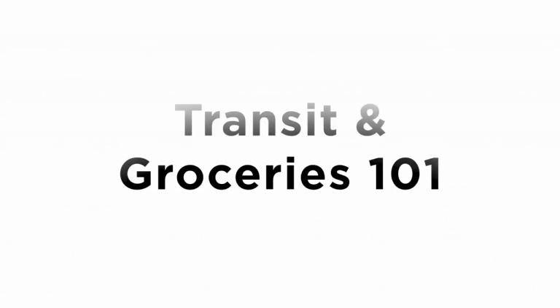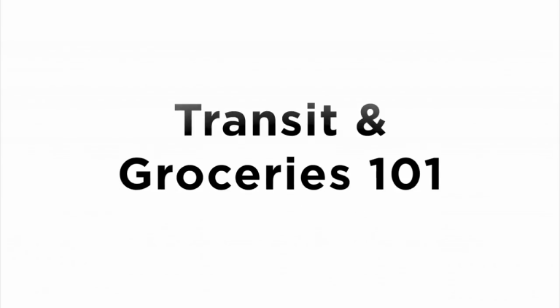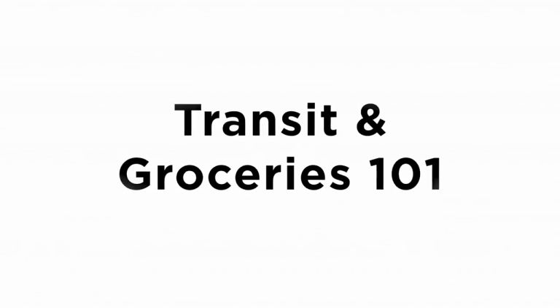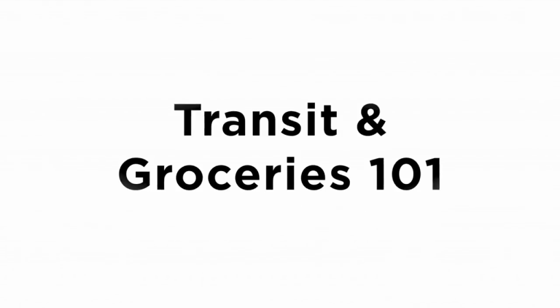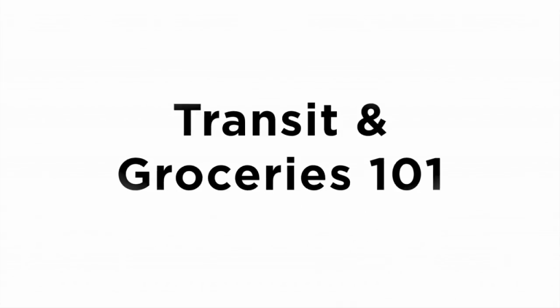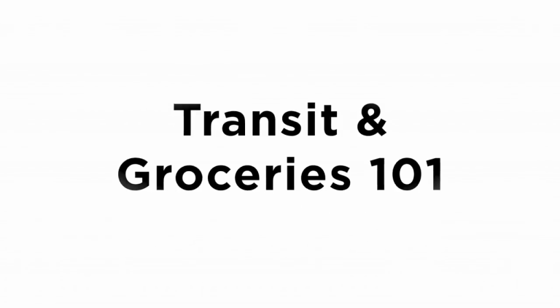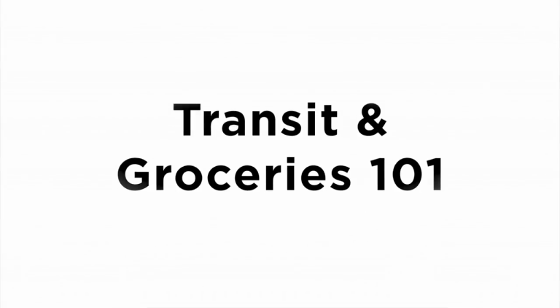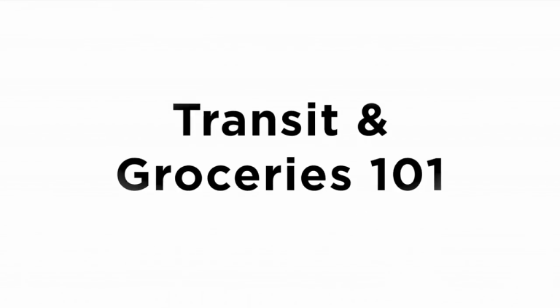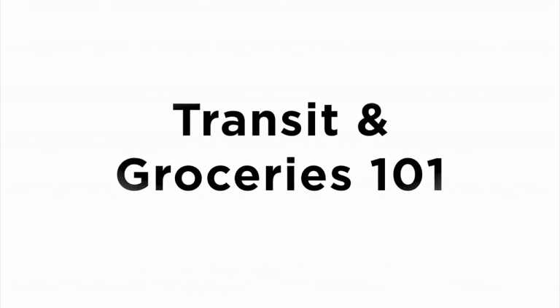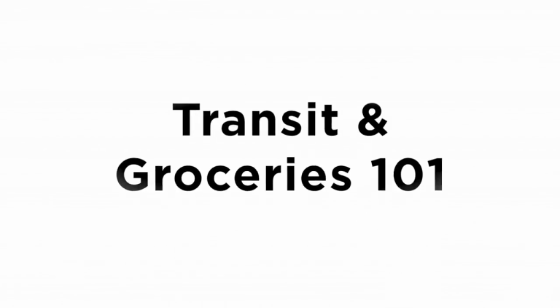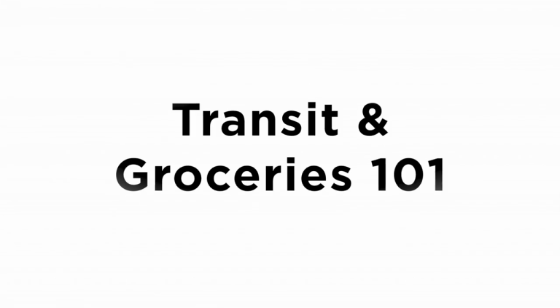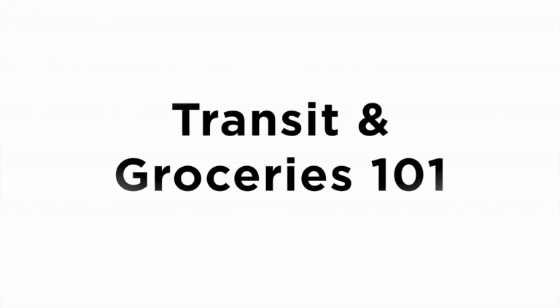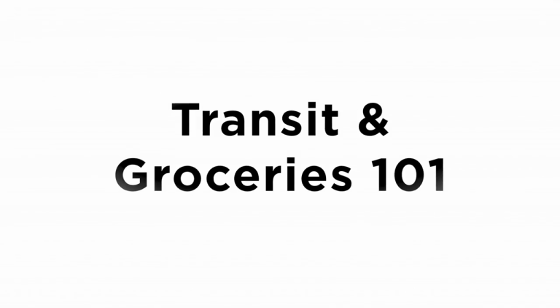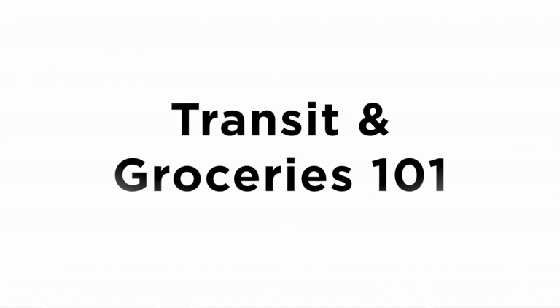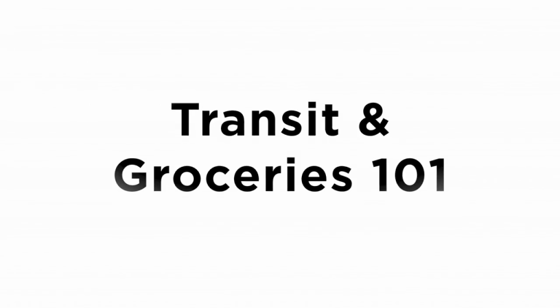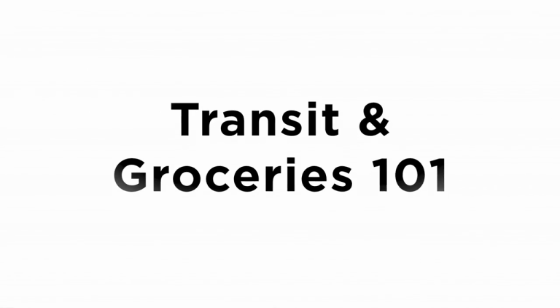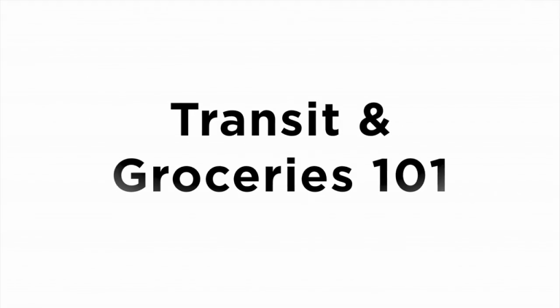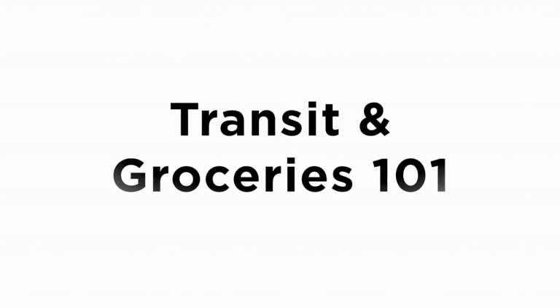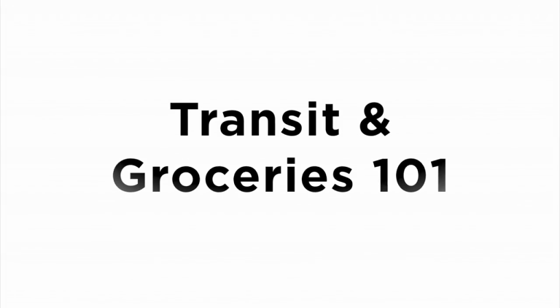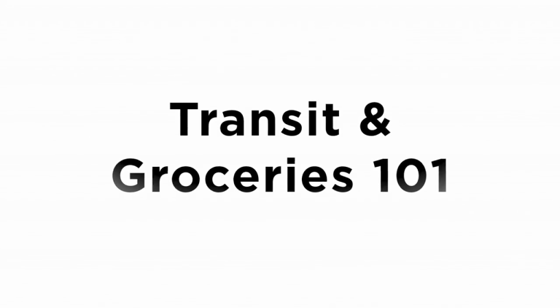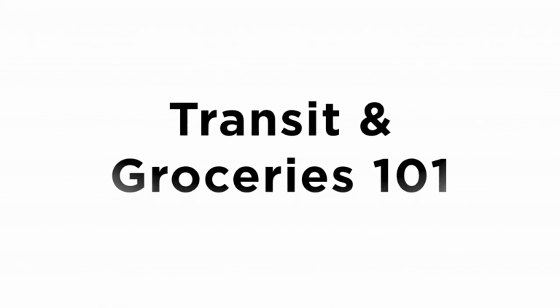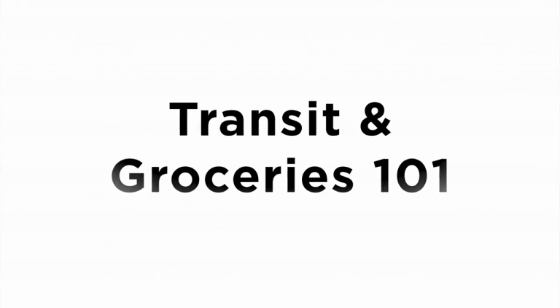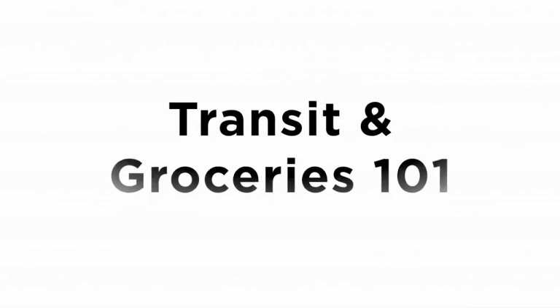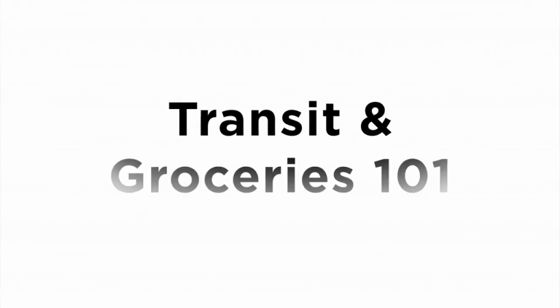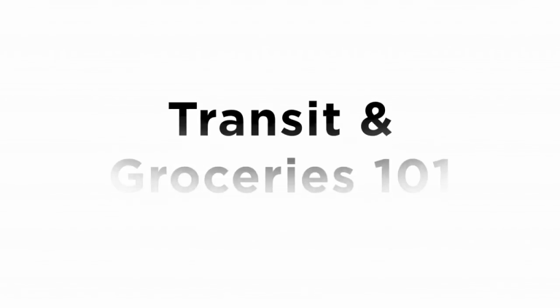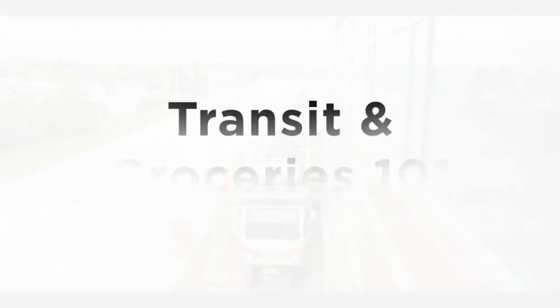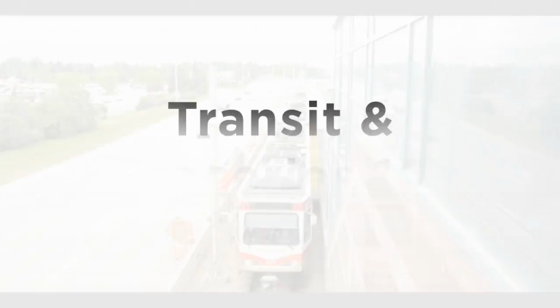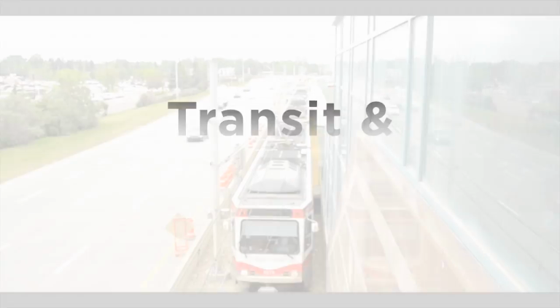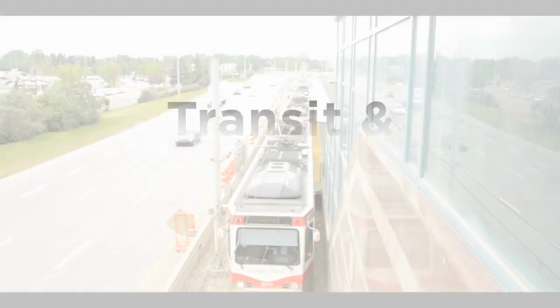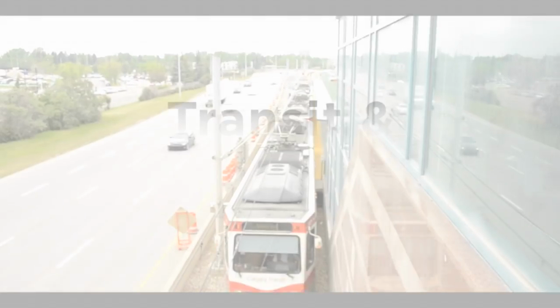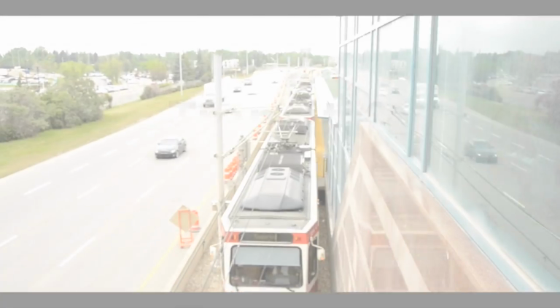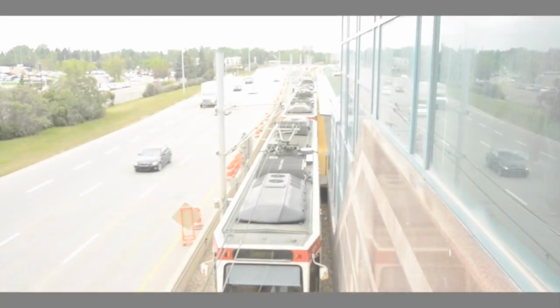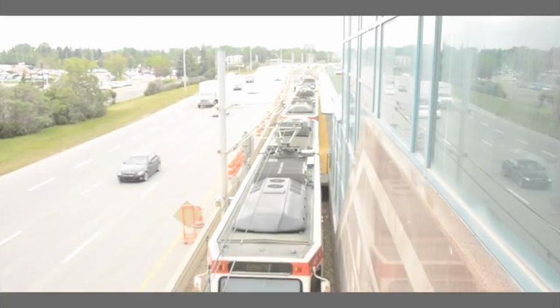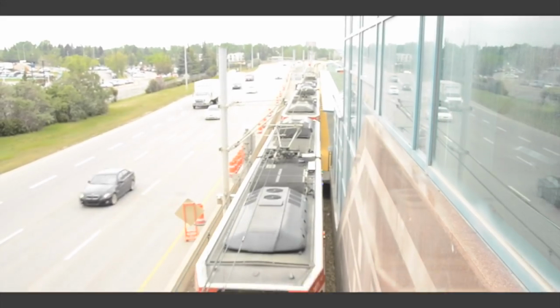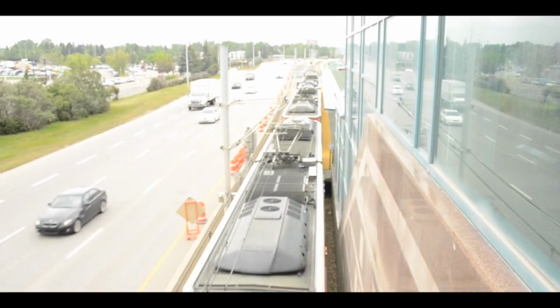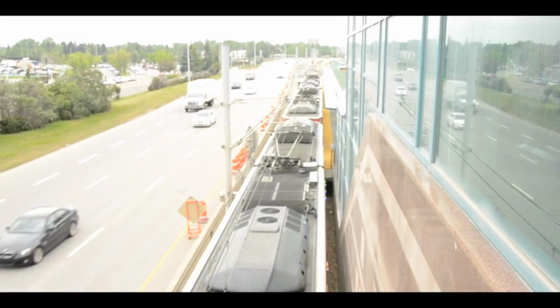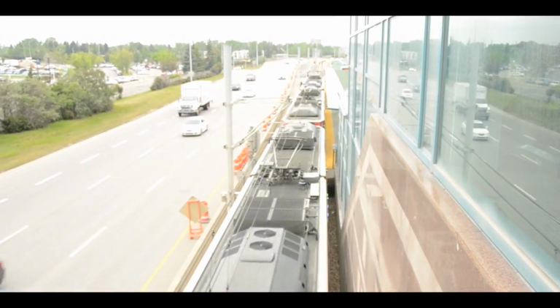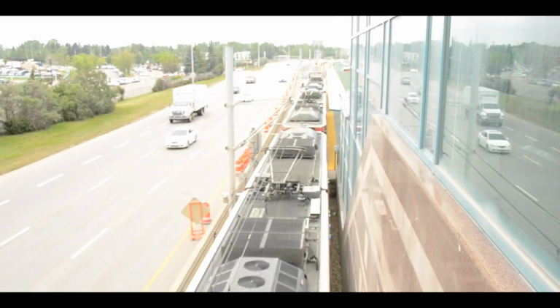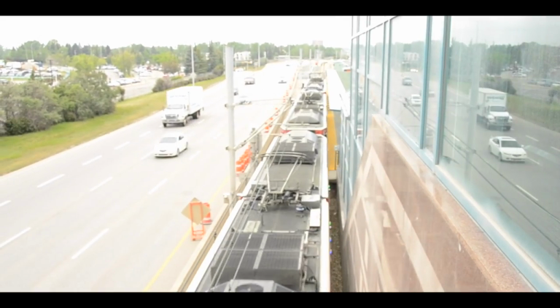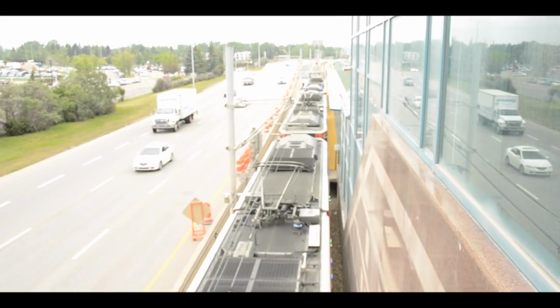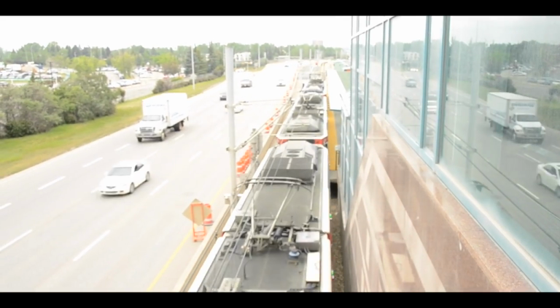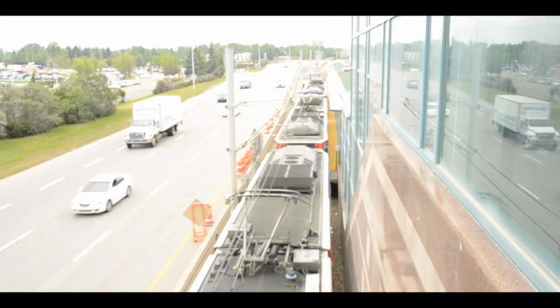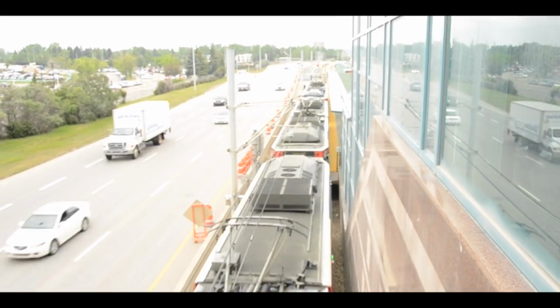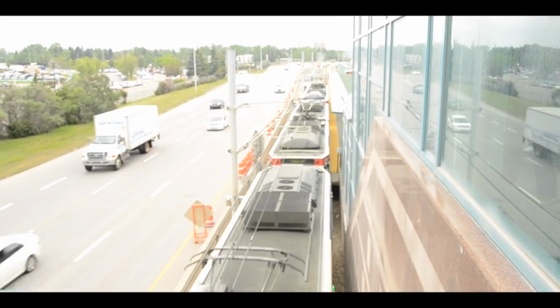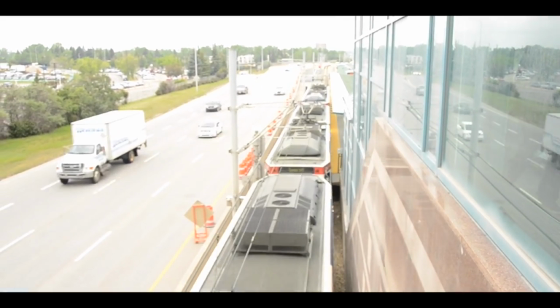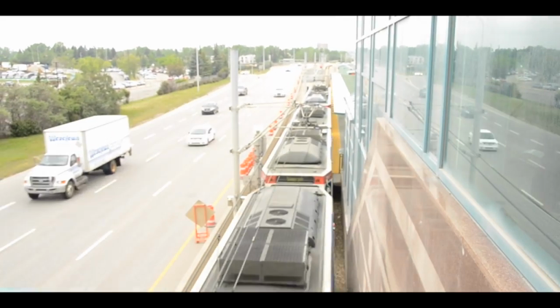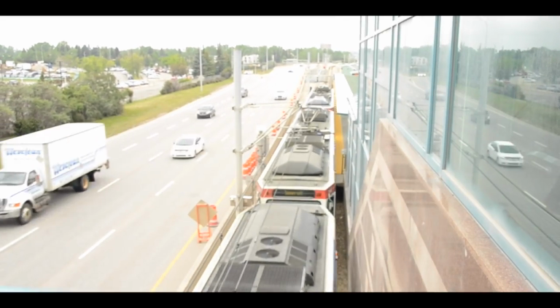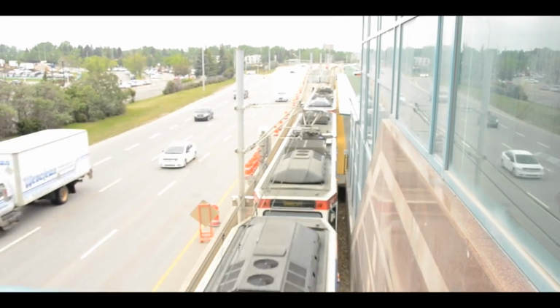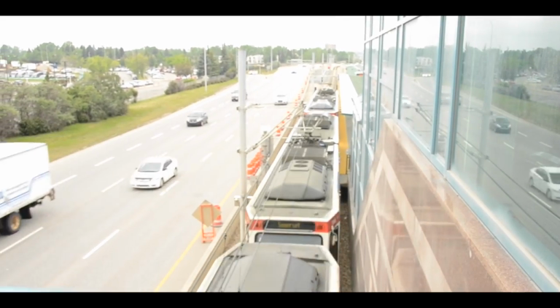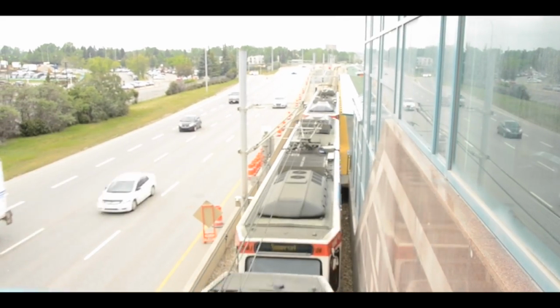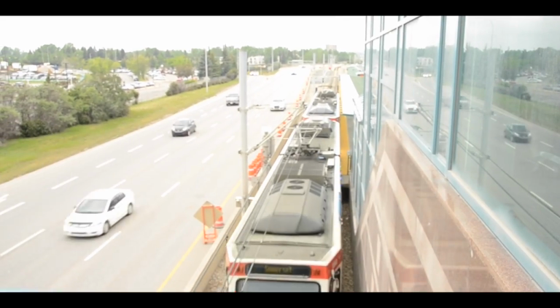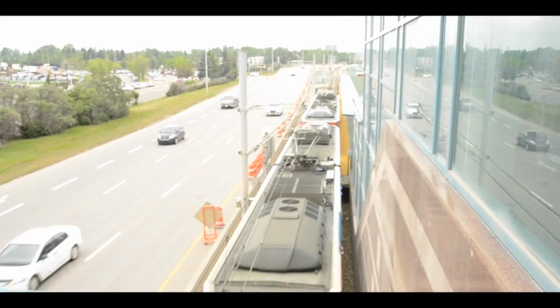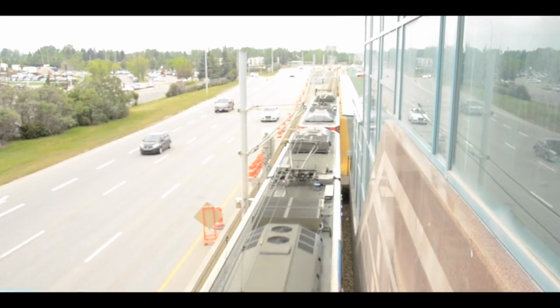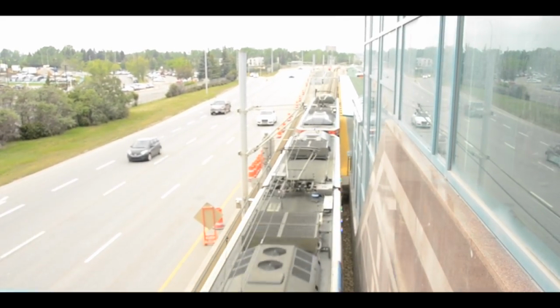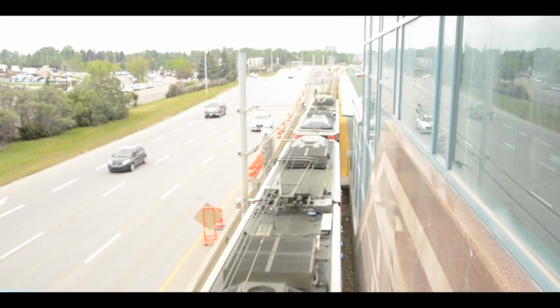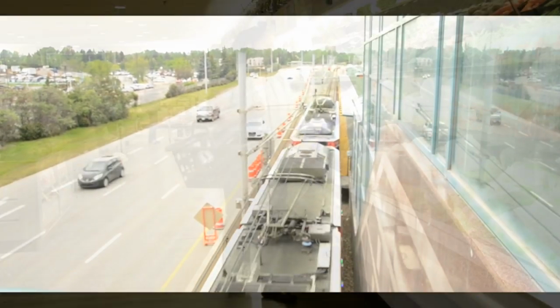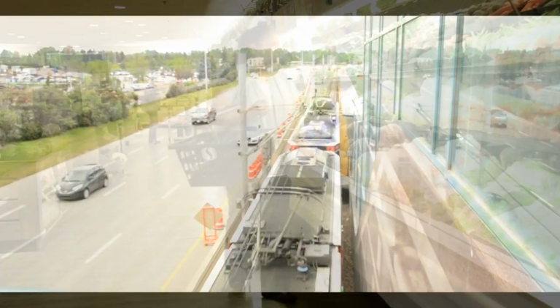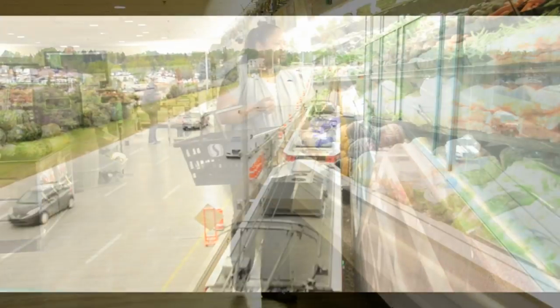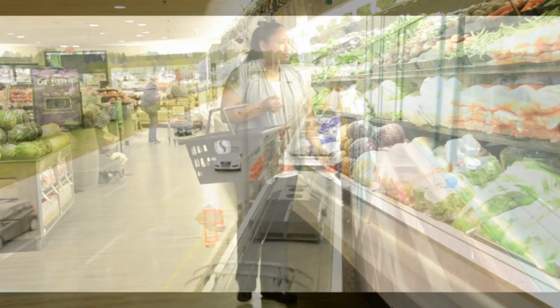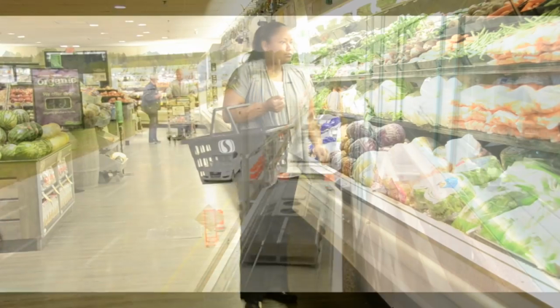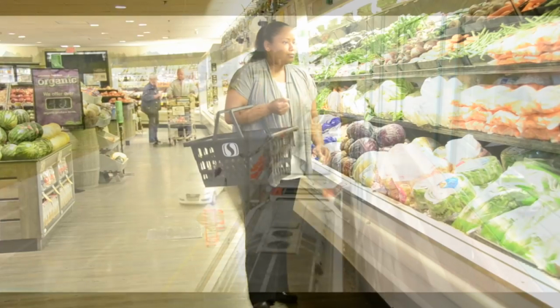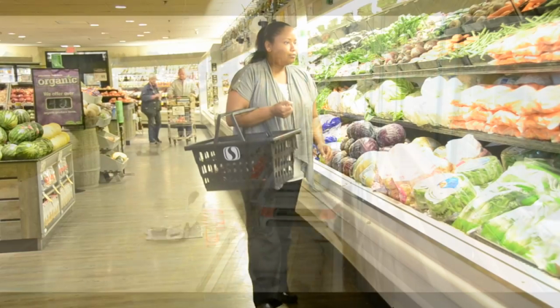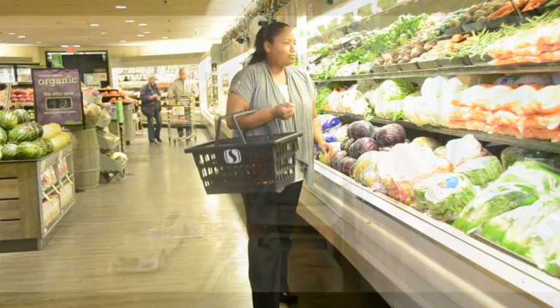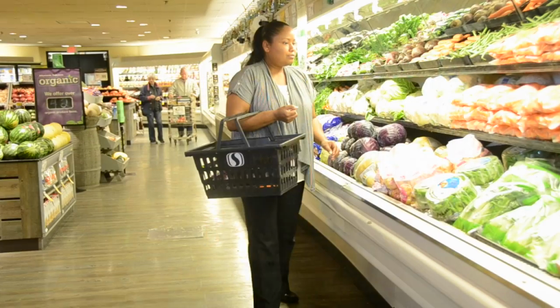Welcome to Calgary. This is a short introduction on how to use the Calgary transit system and how to shop for groceries.